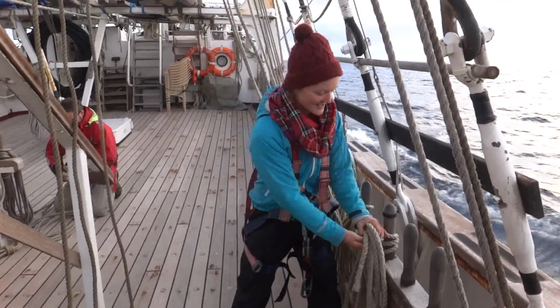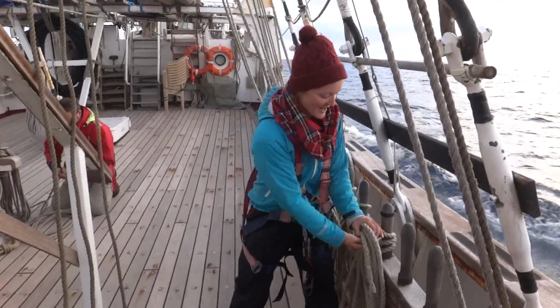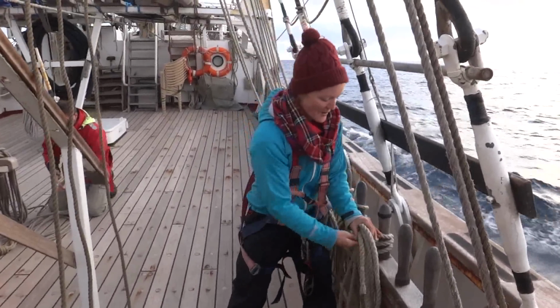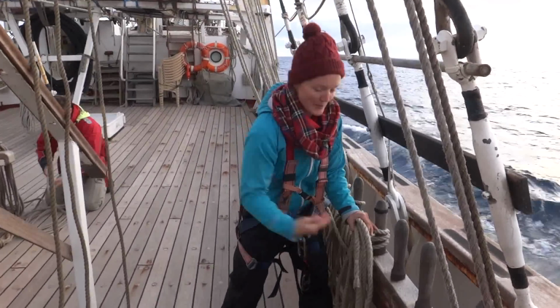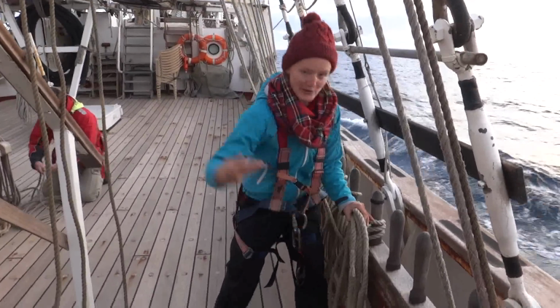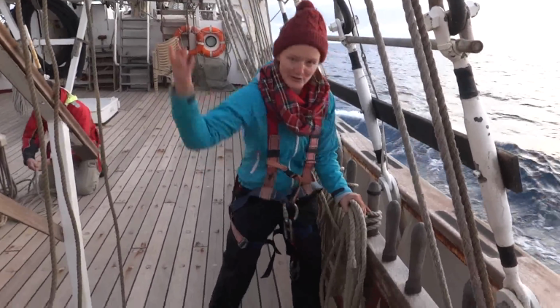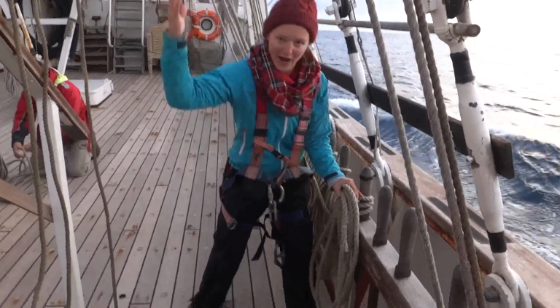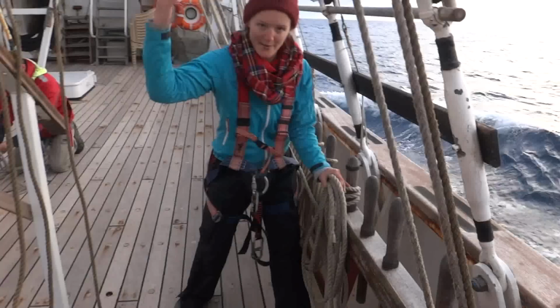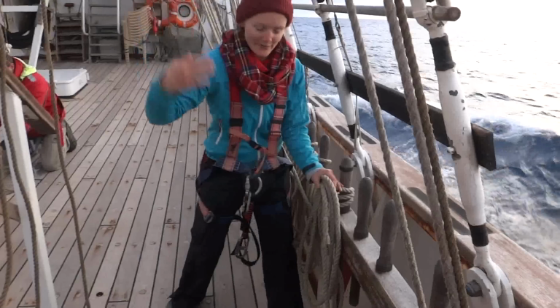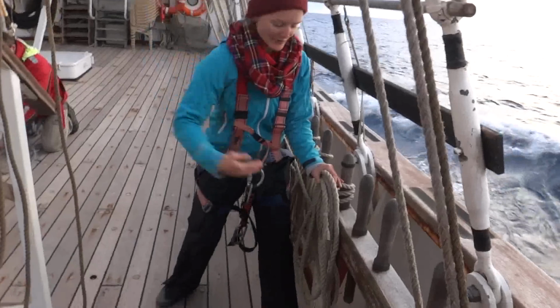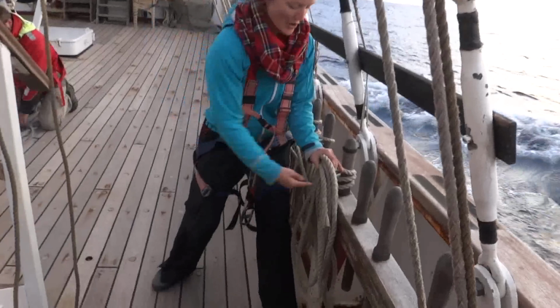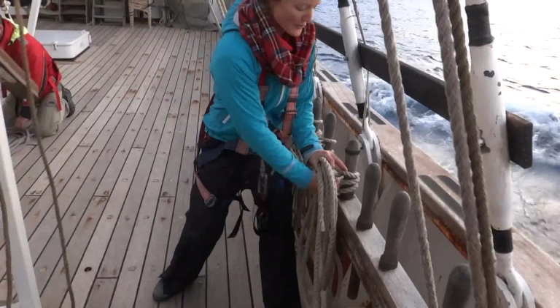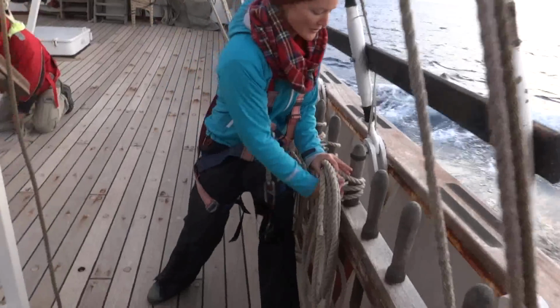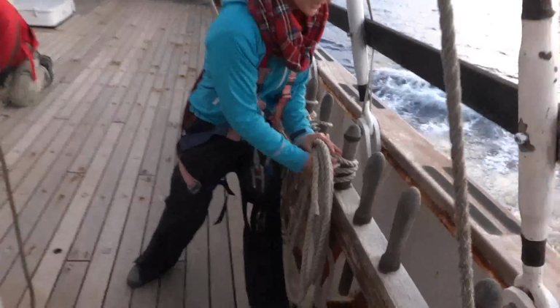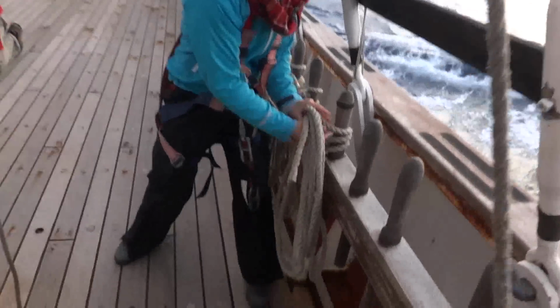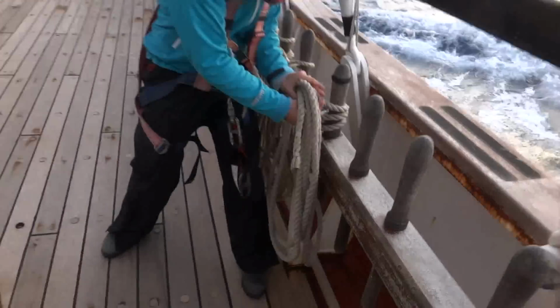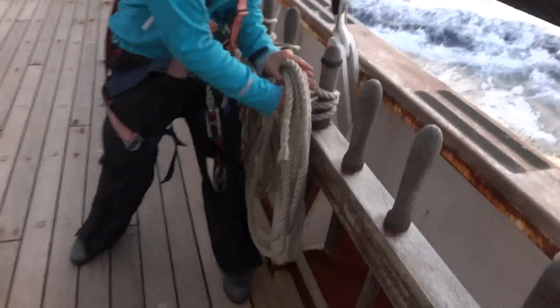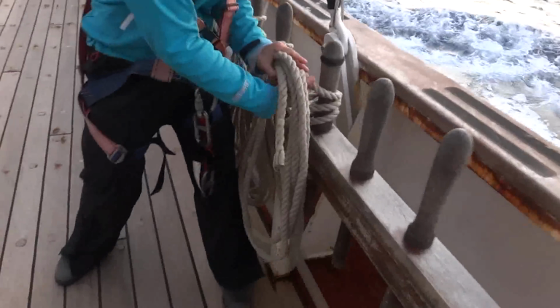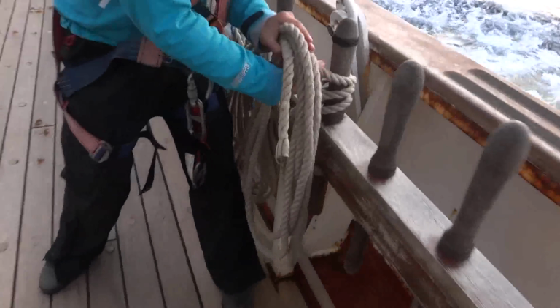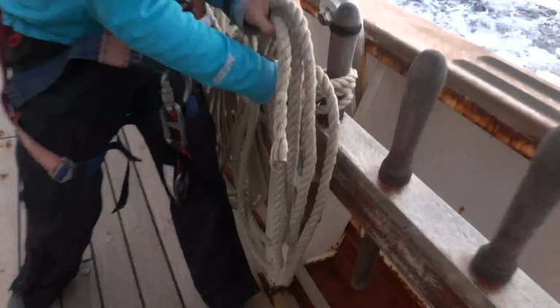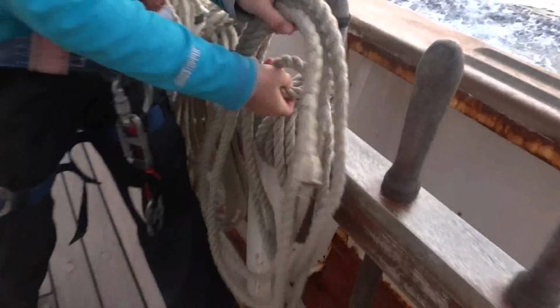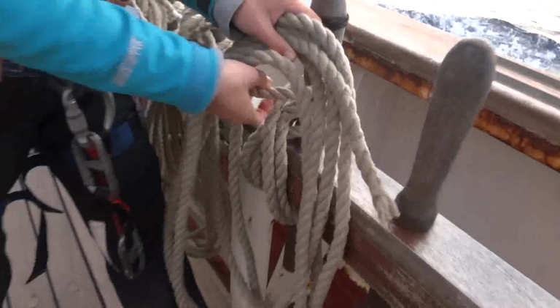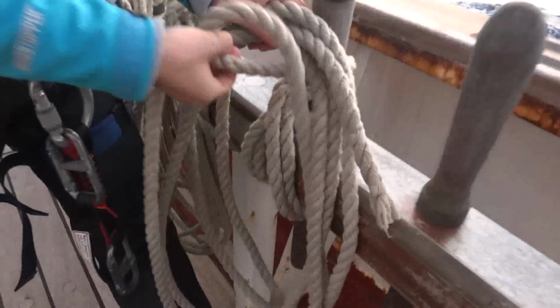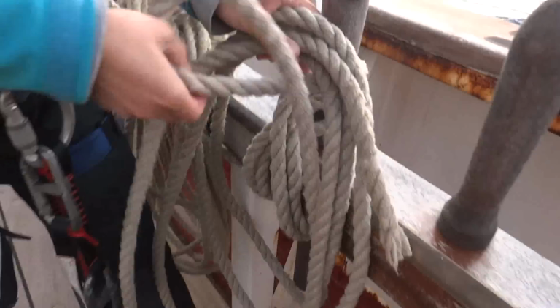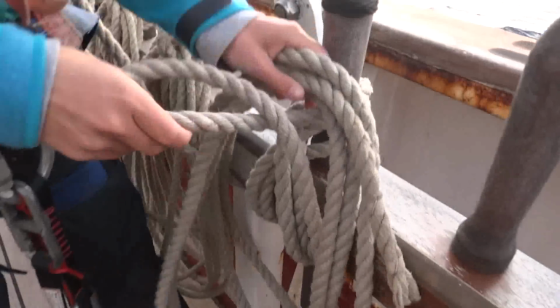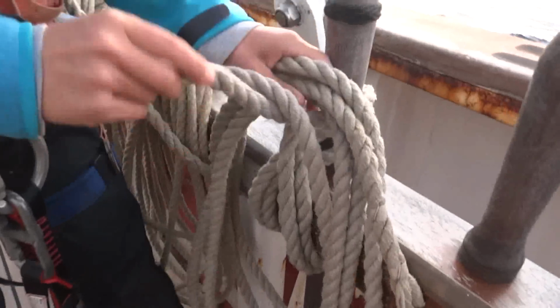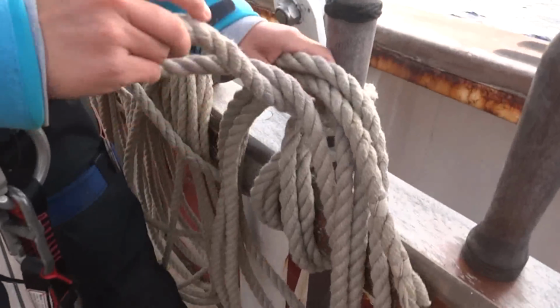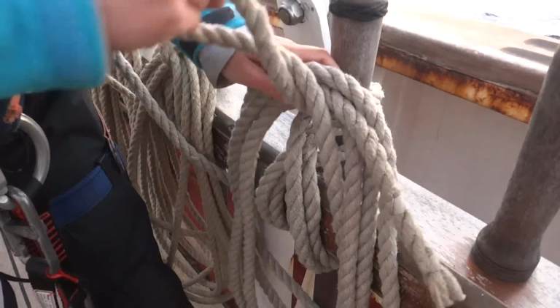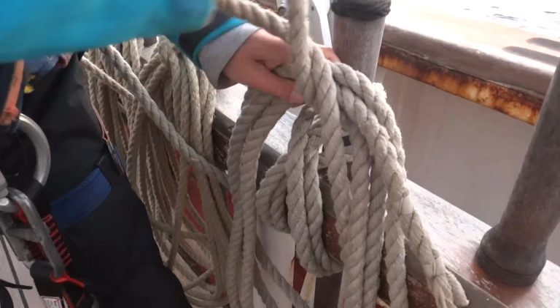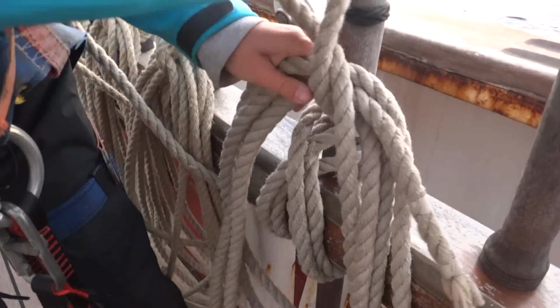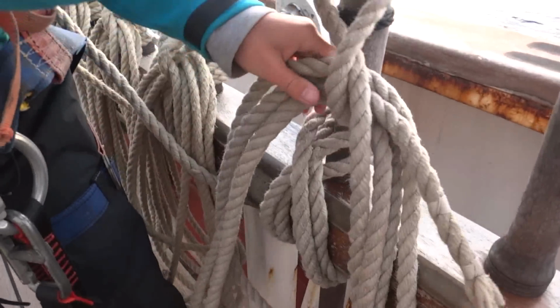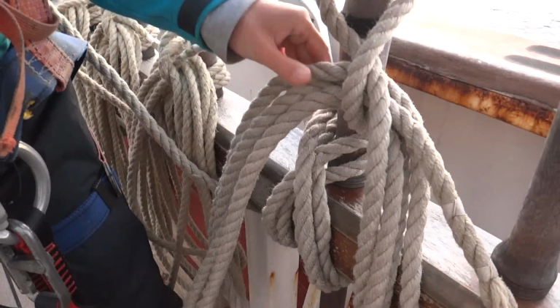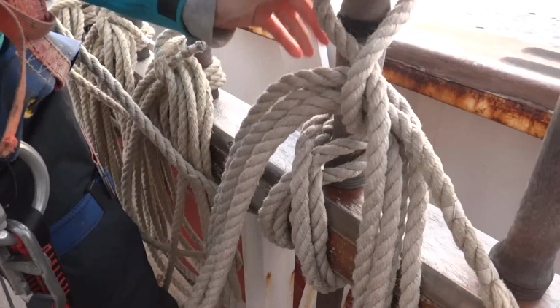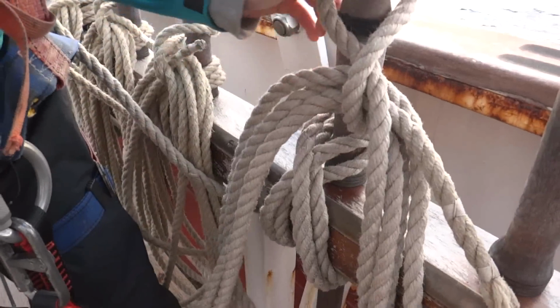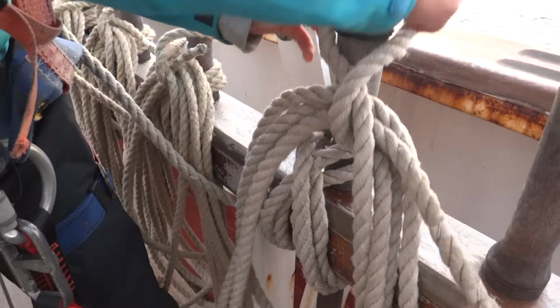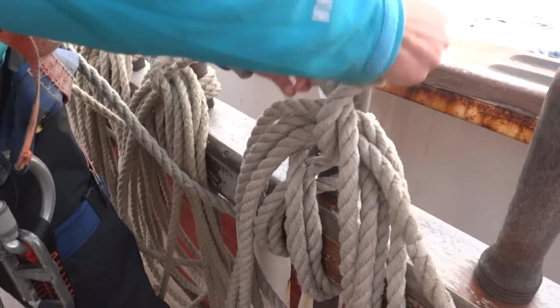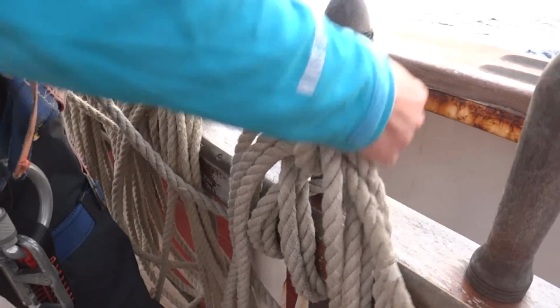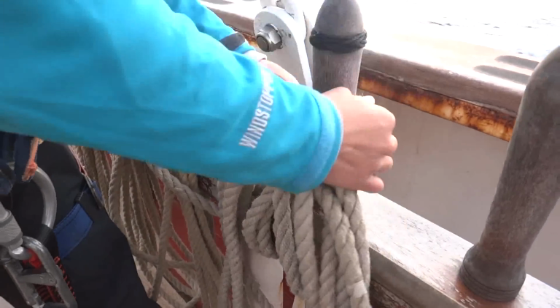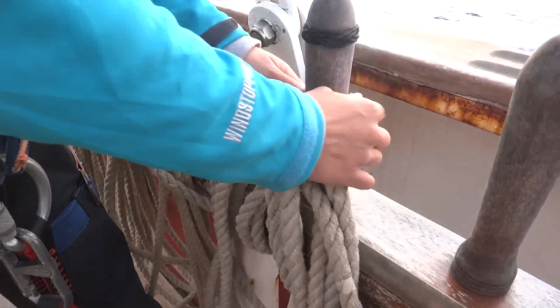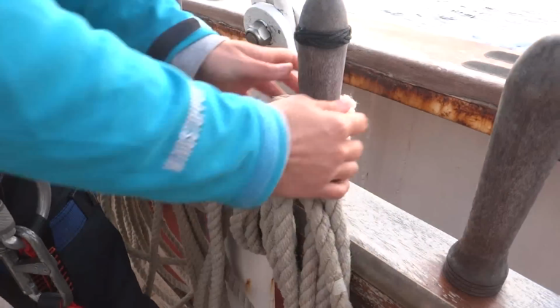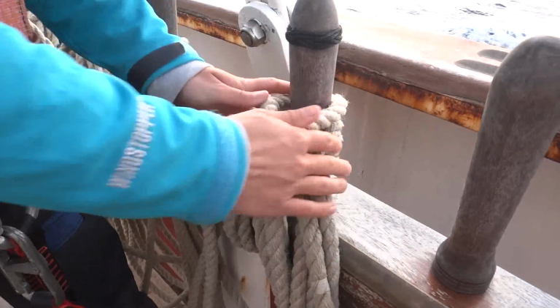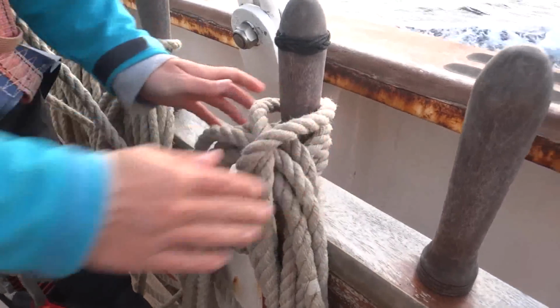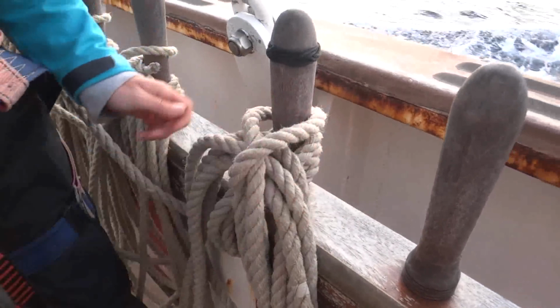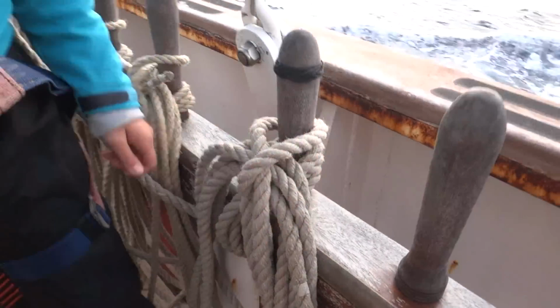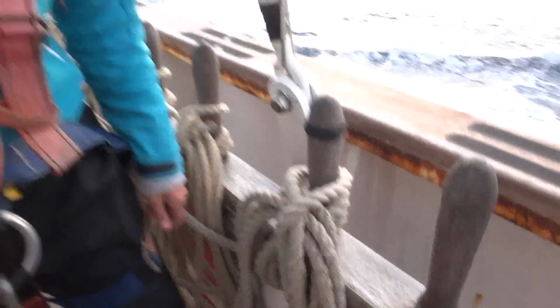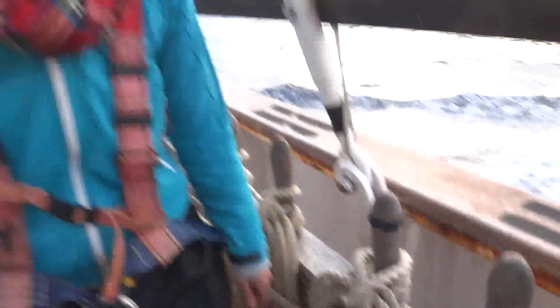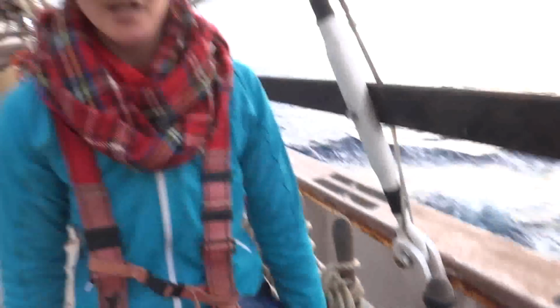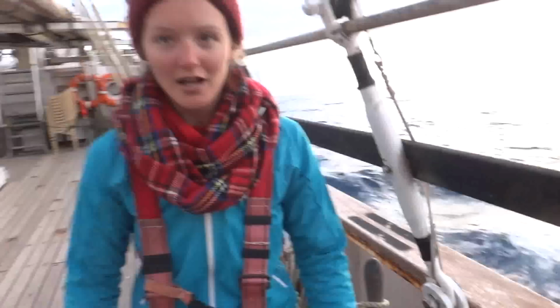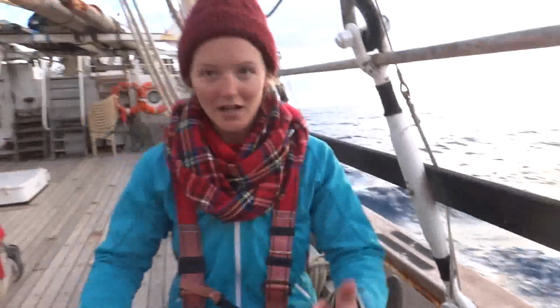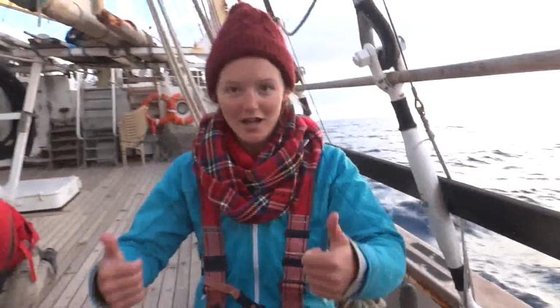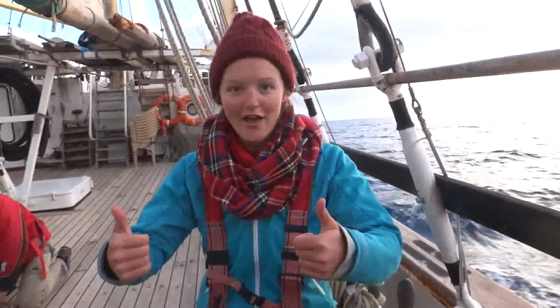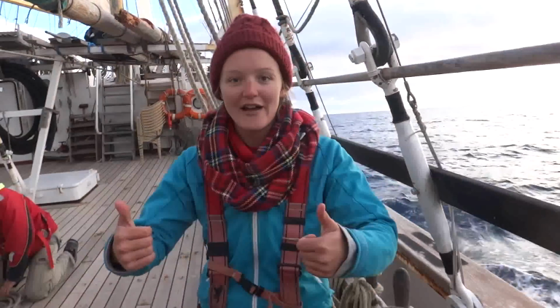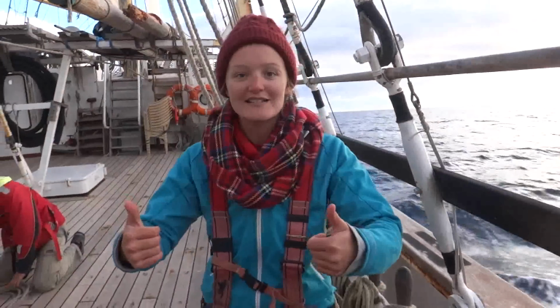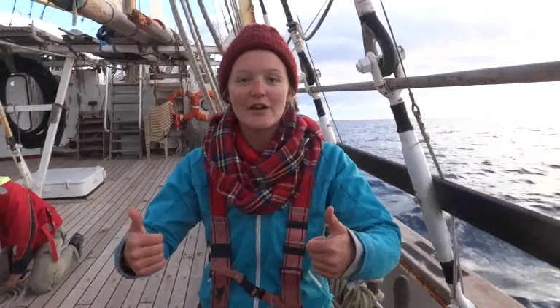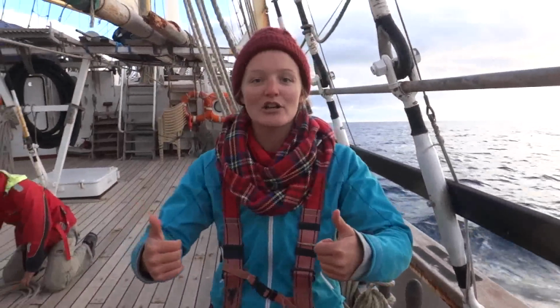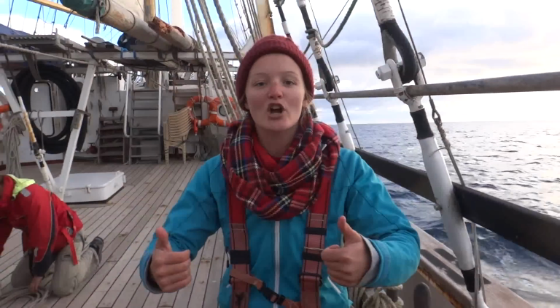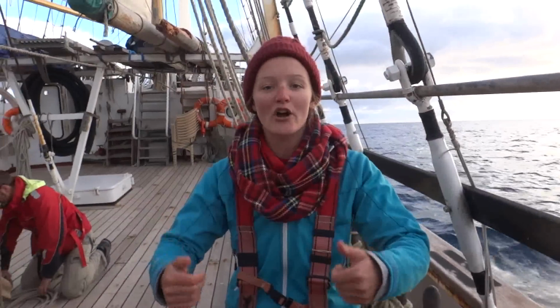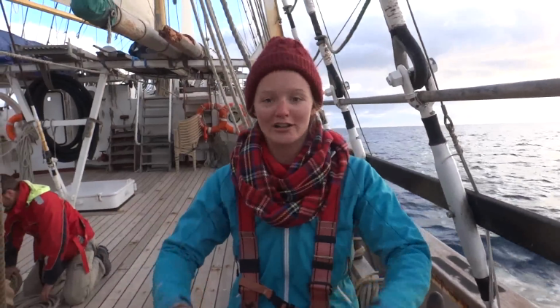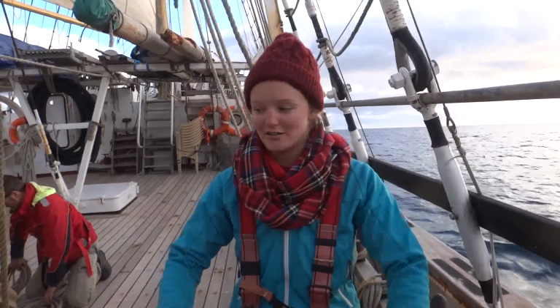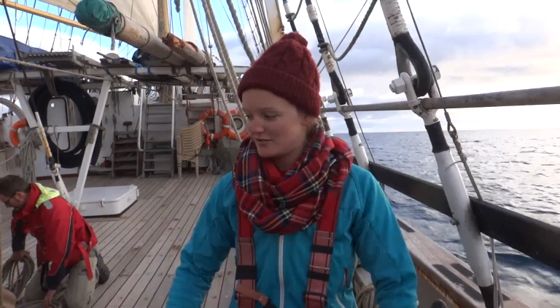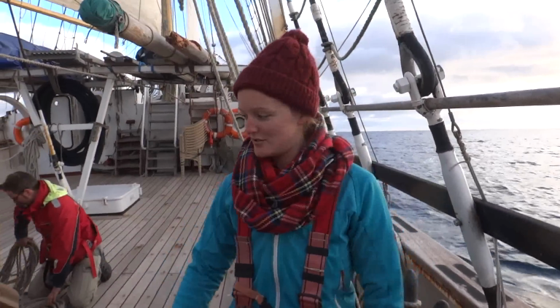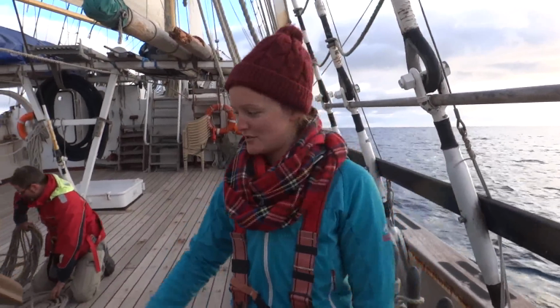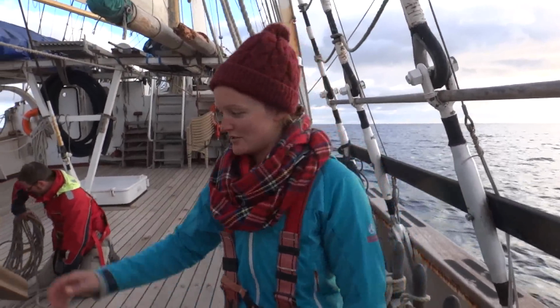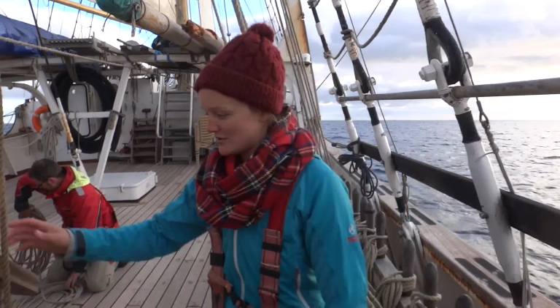Put your arm through, grab rope, turn it, and put it on top. And that's how you coil. Perfect.